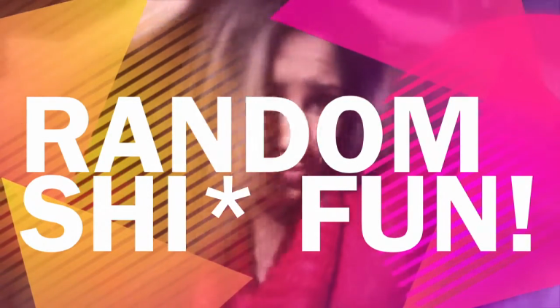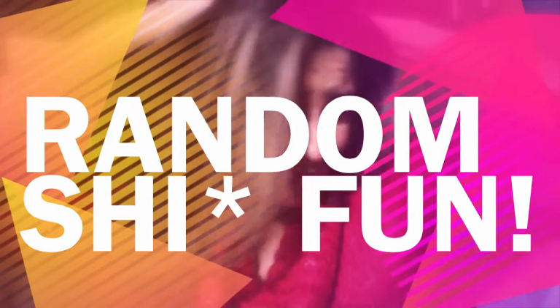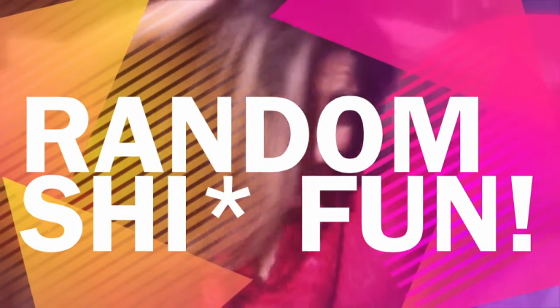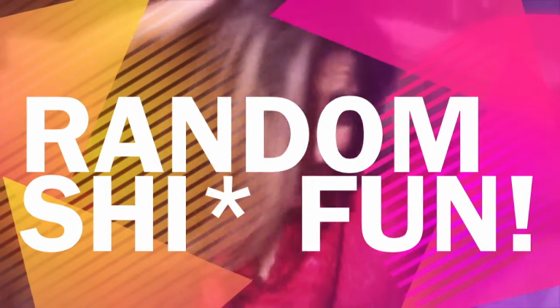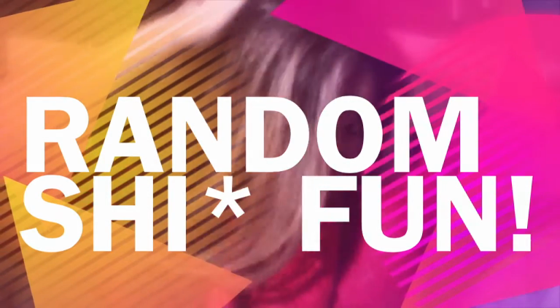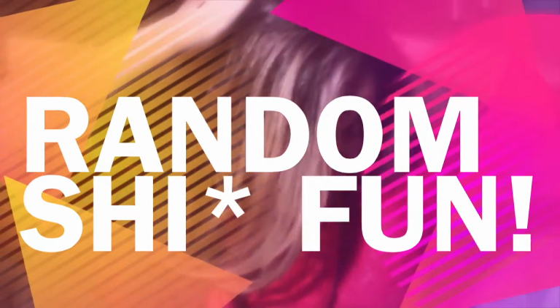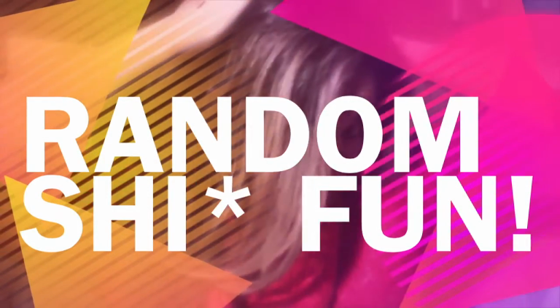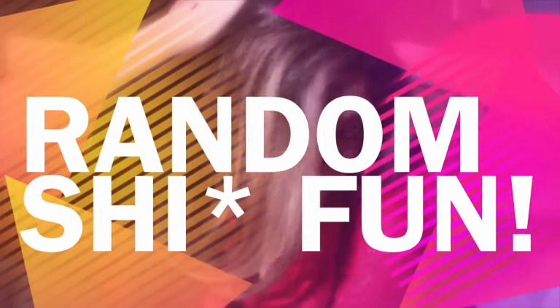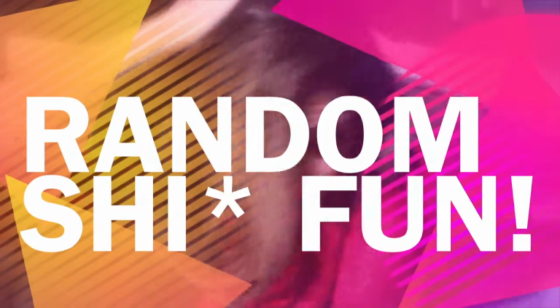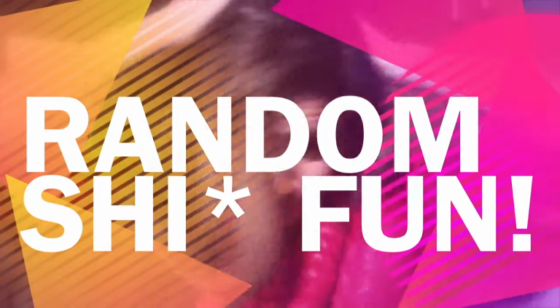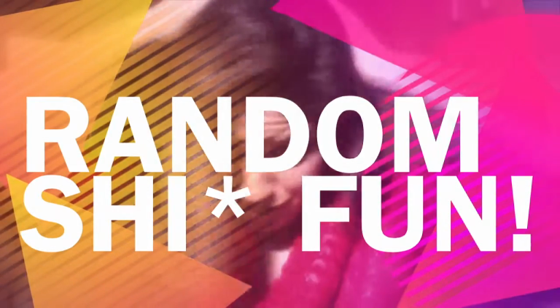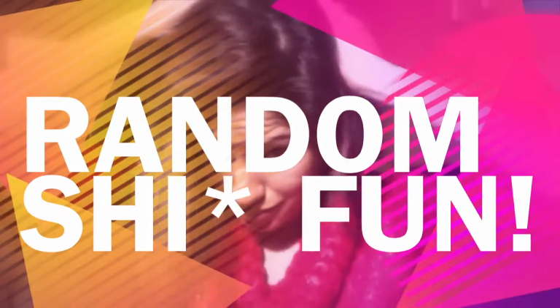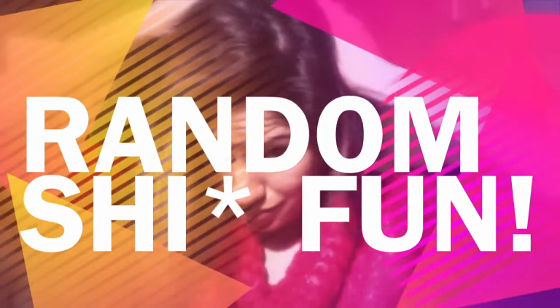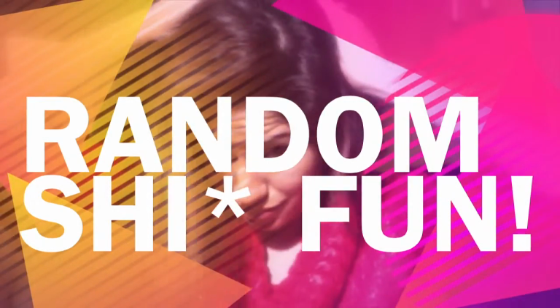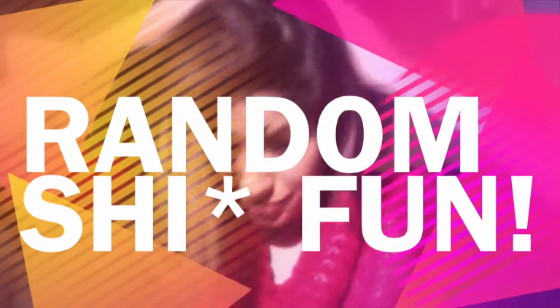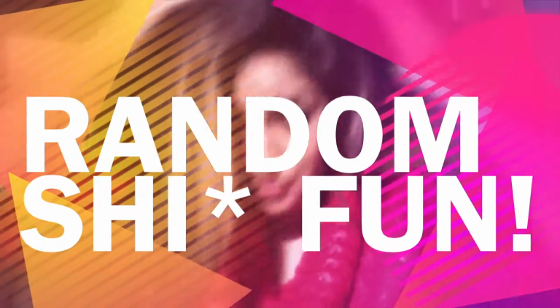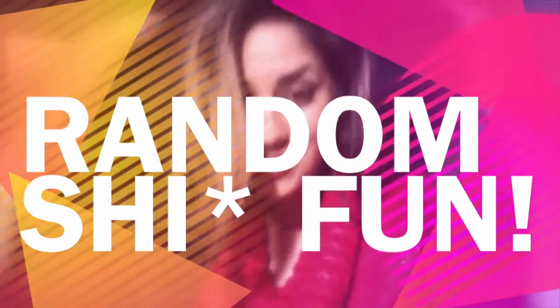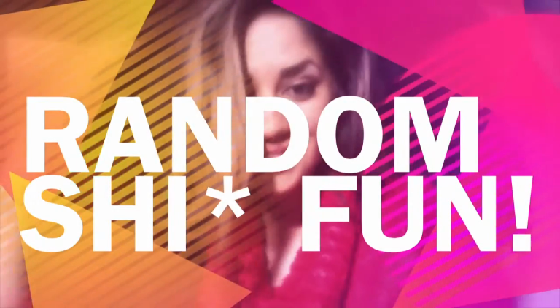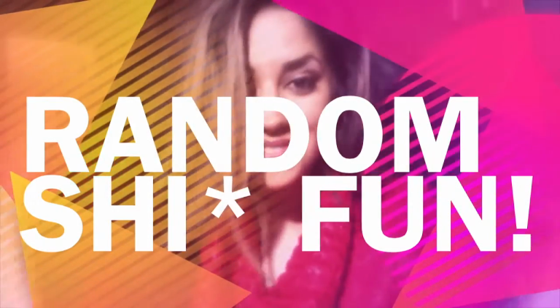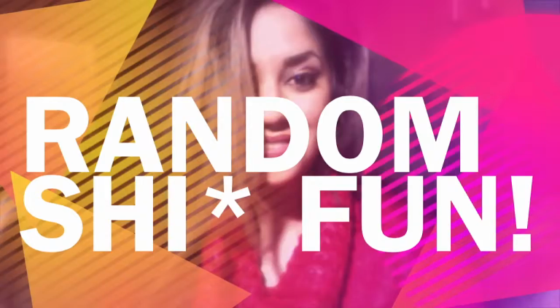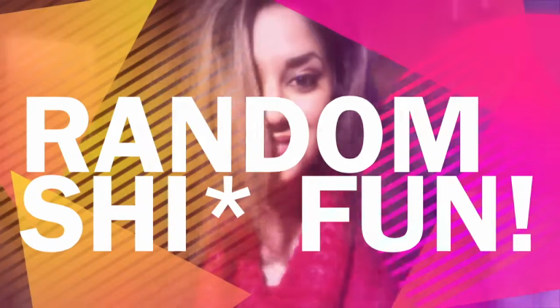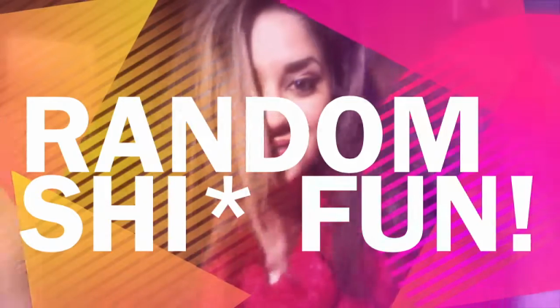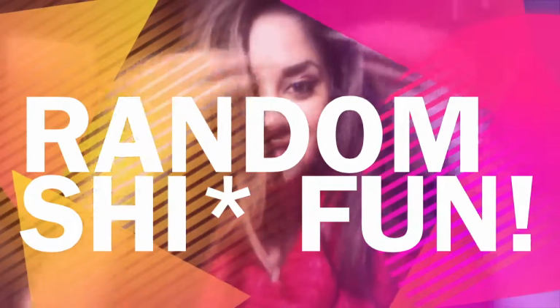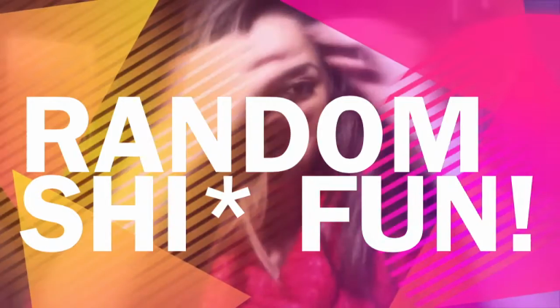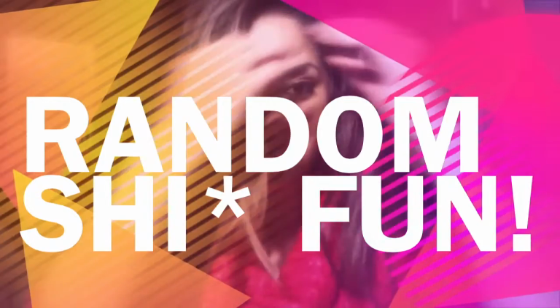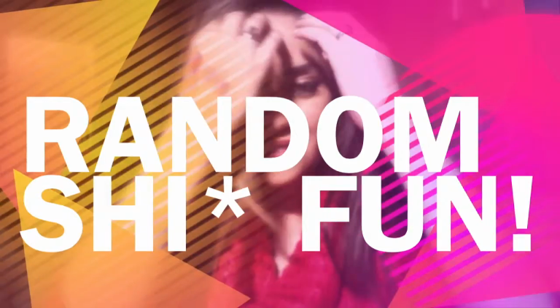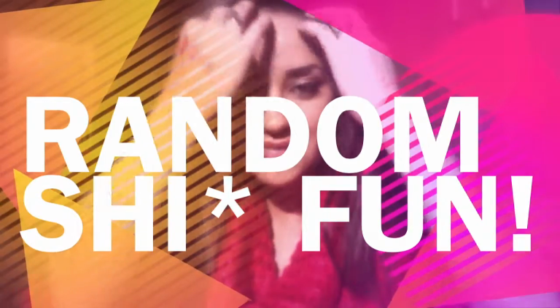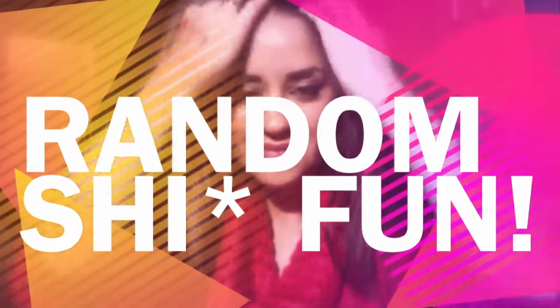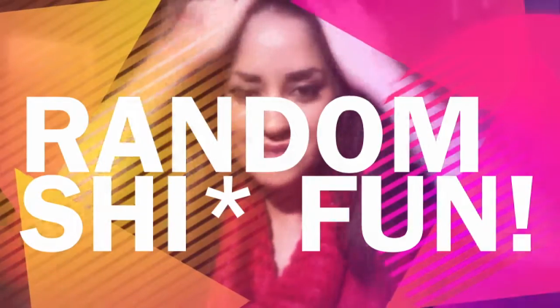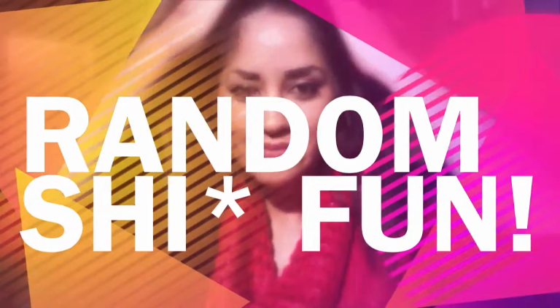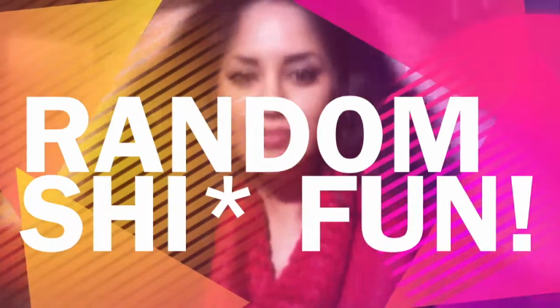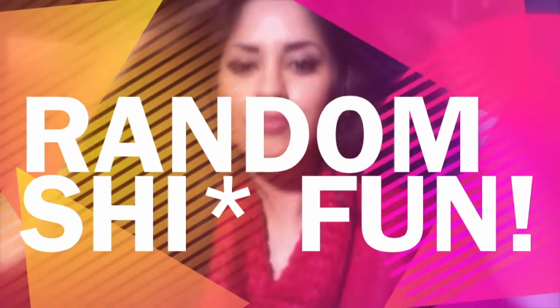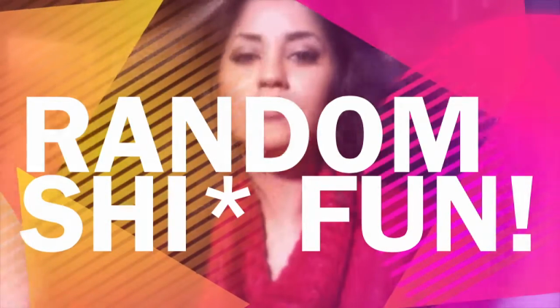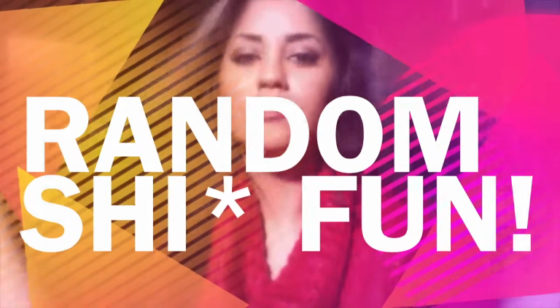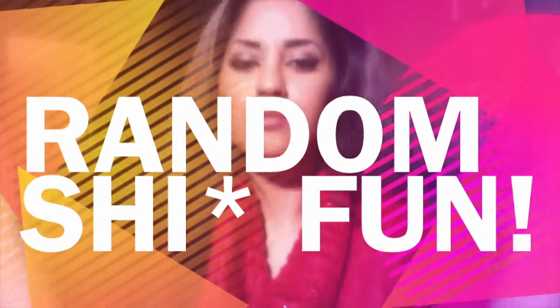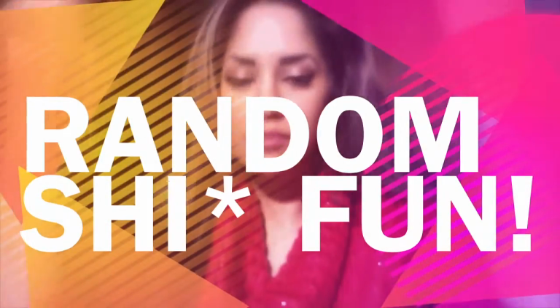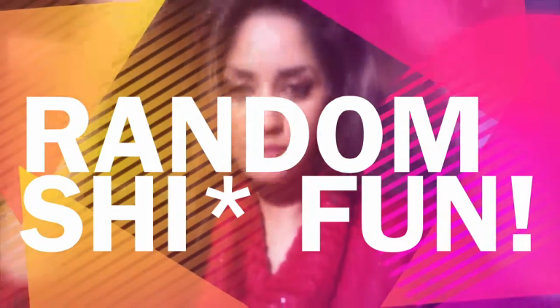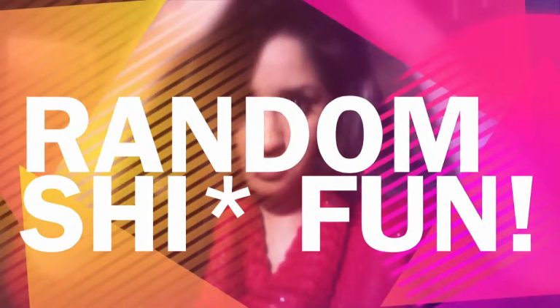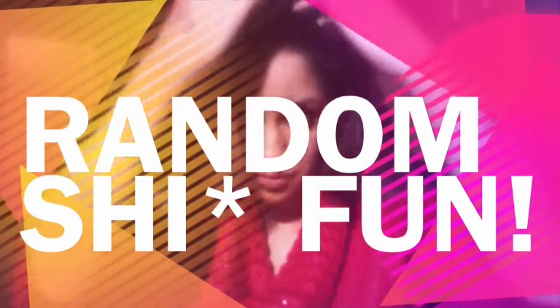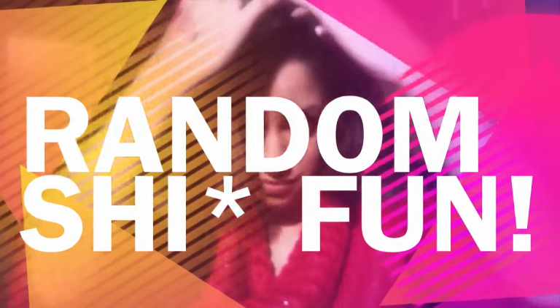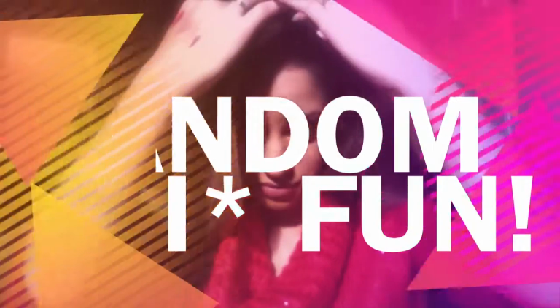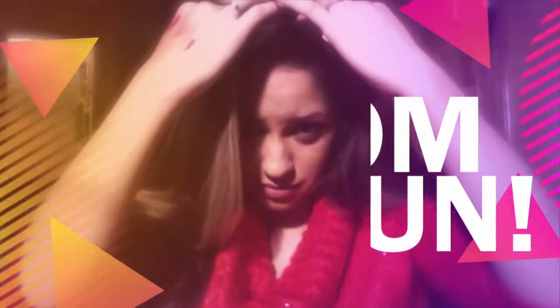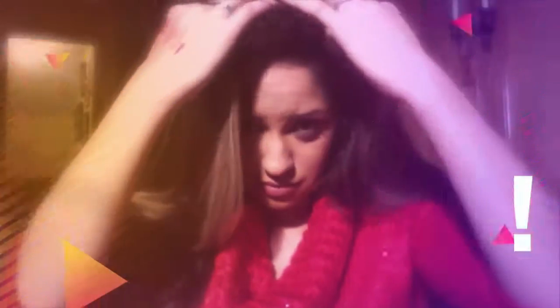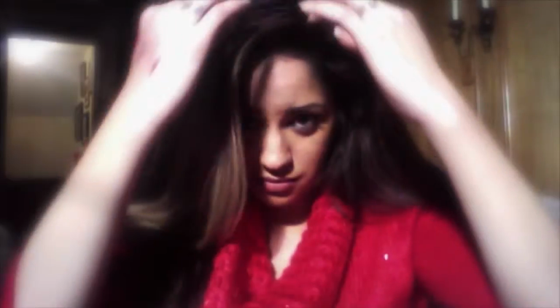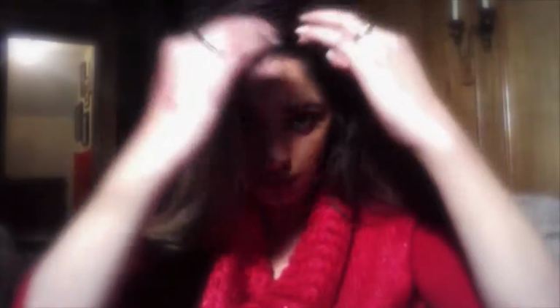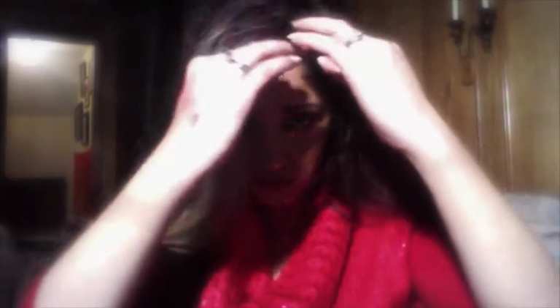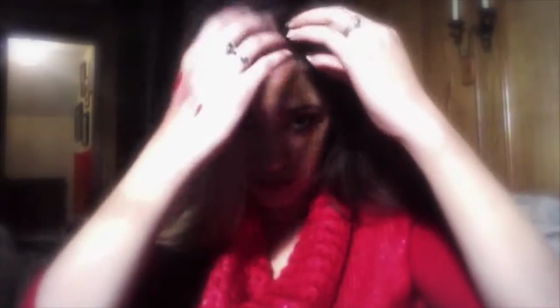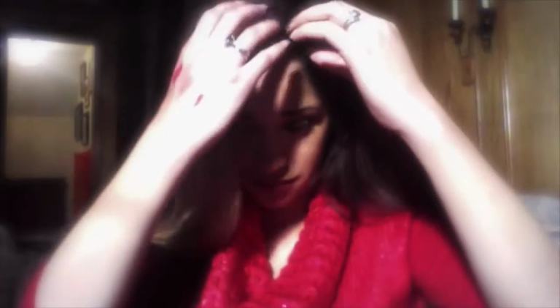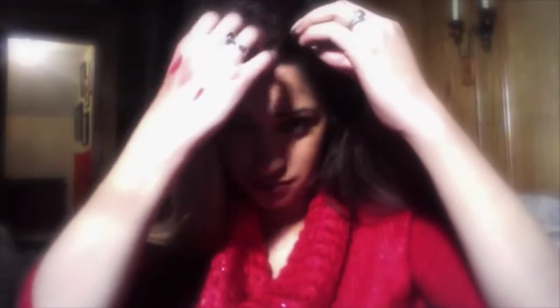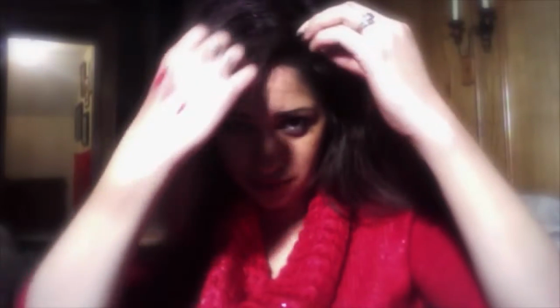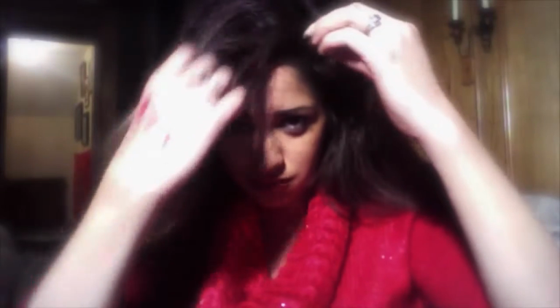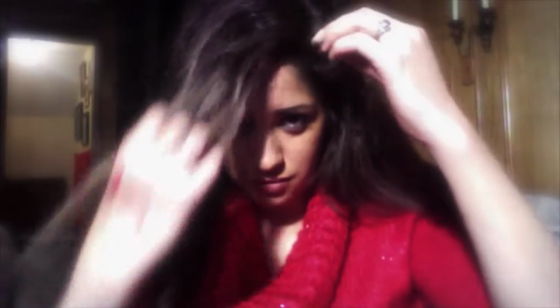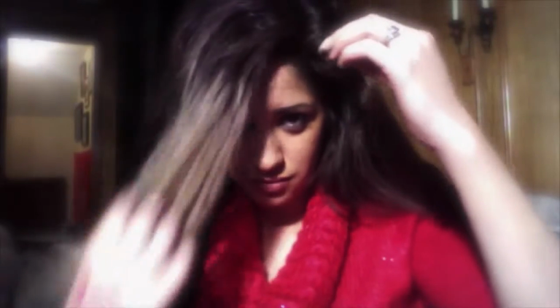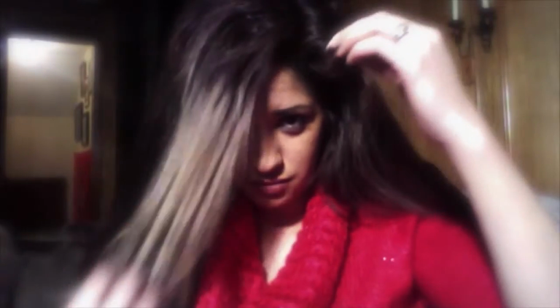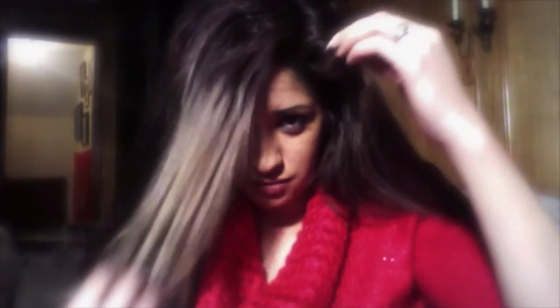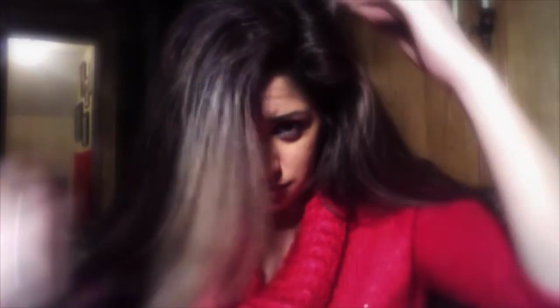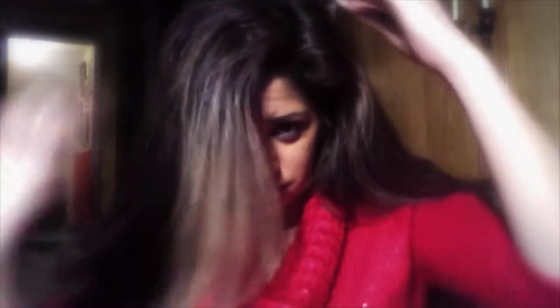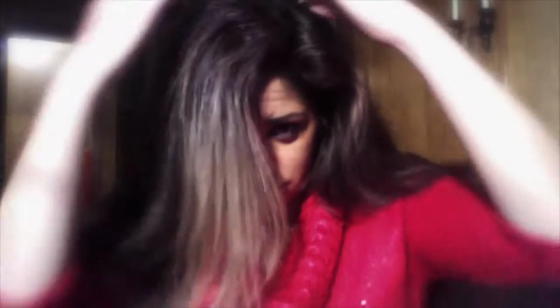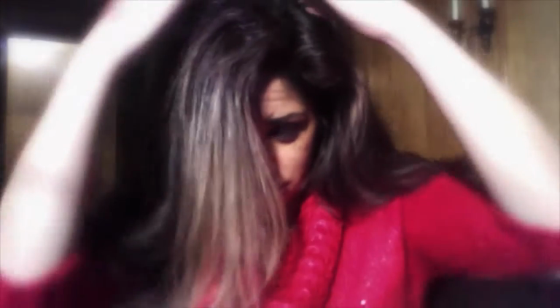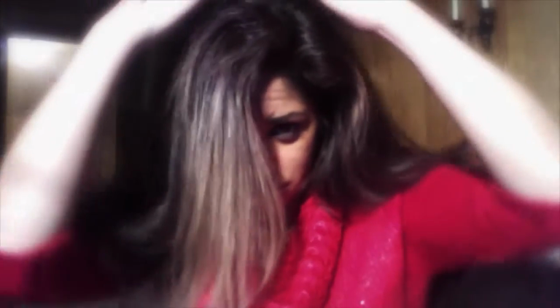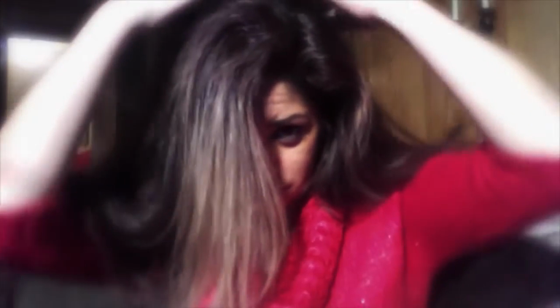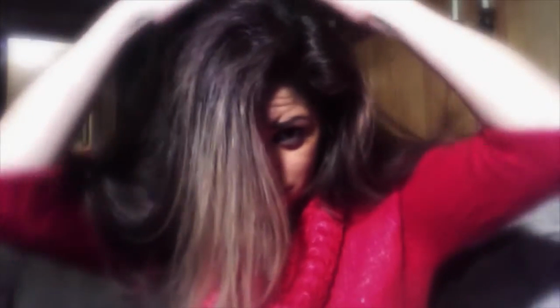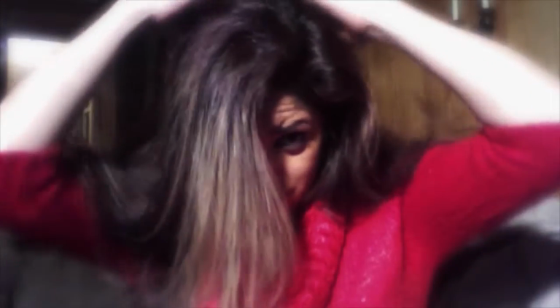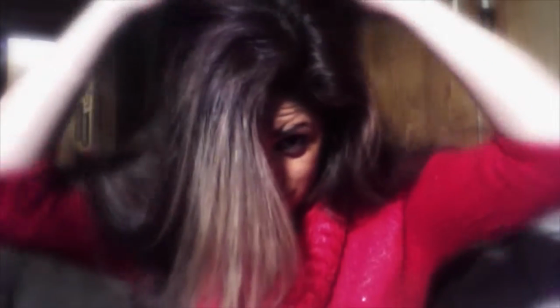Hello again, my little charms. Anyways, today we are still continuing on about other tutorials.